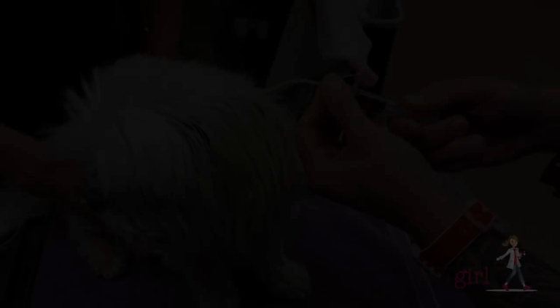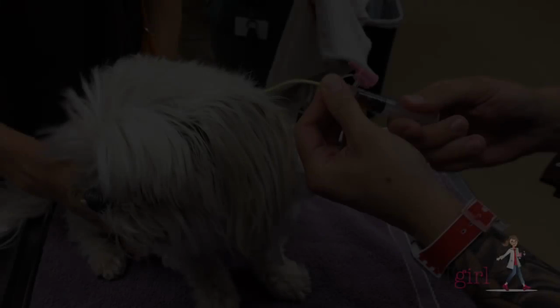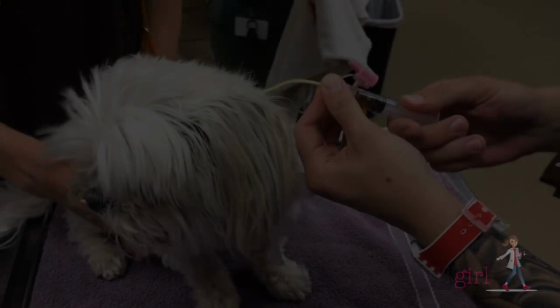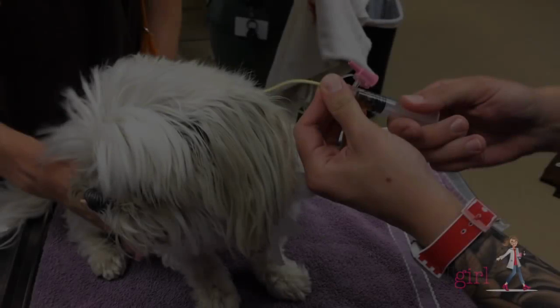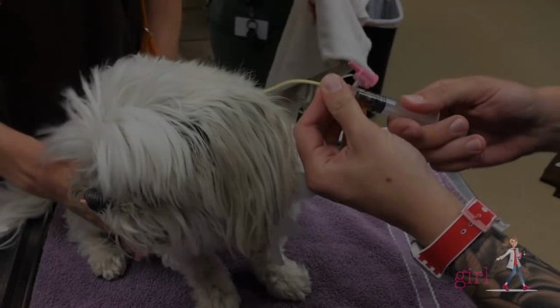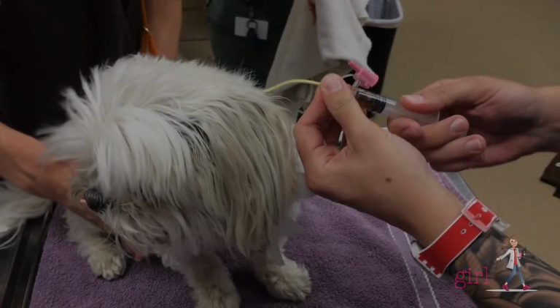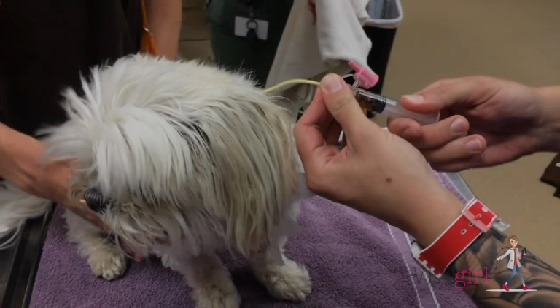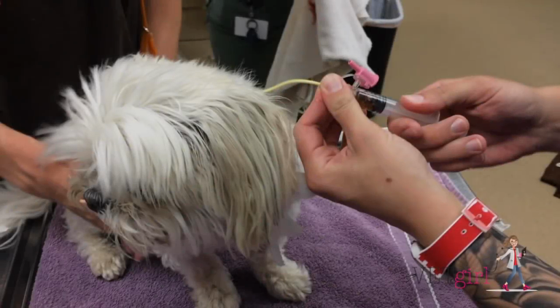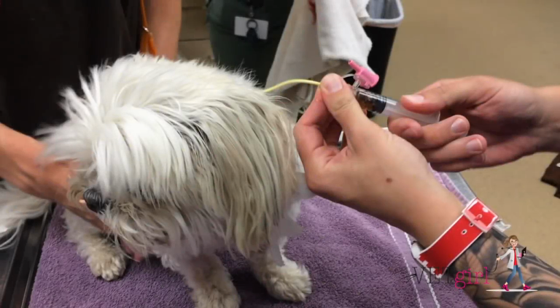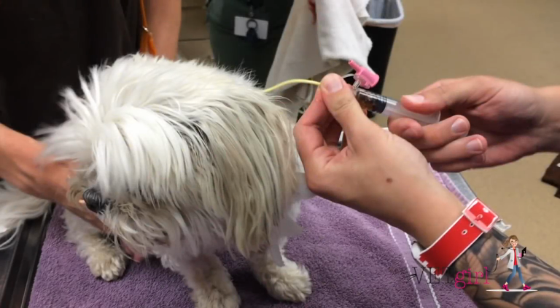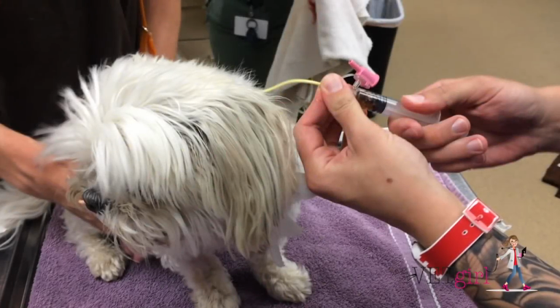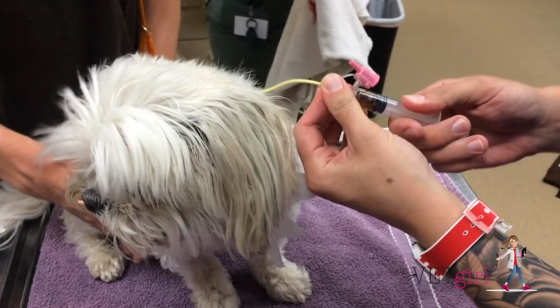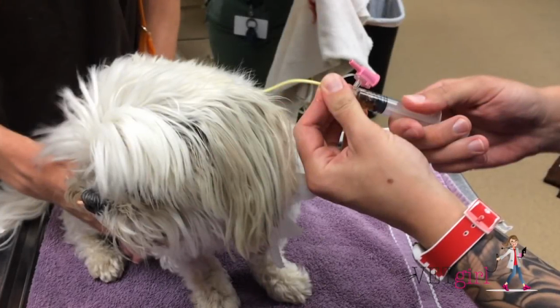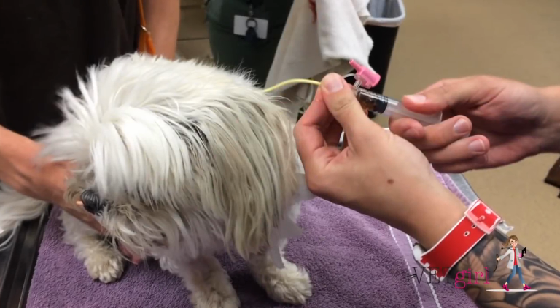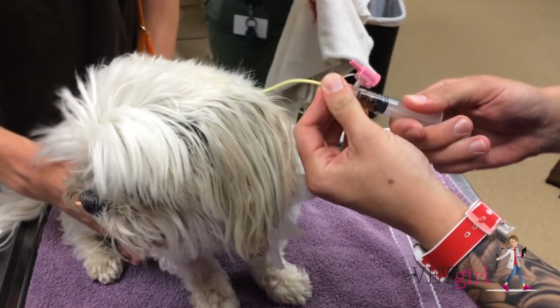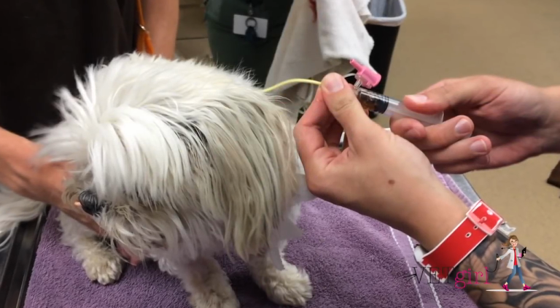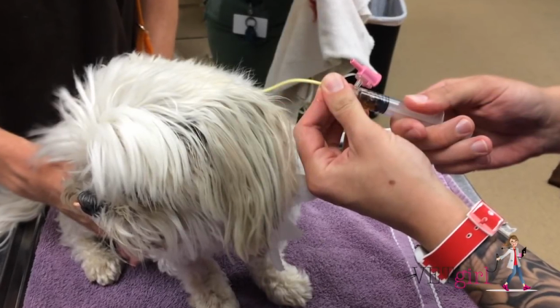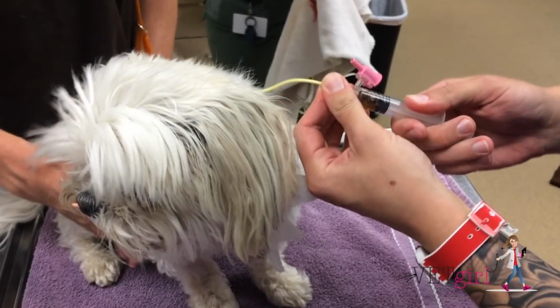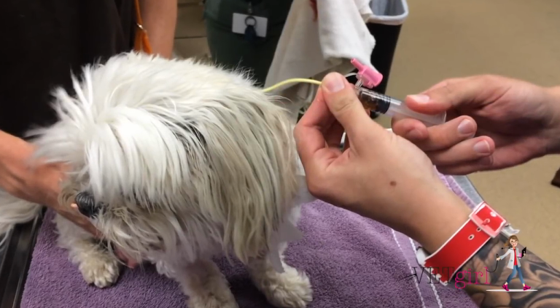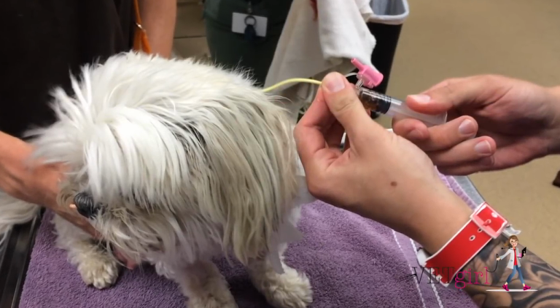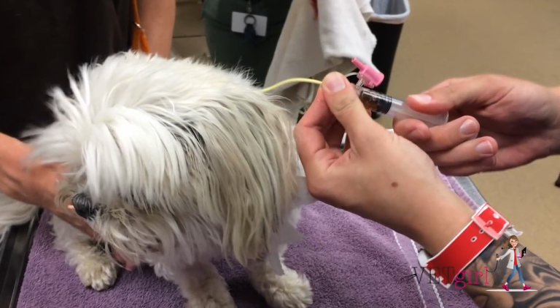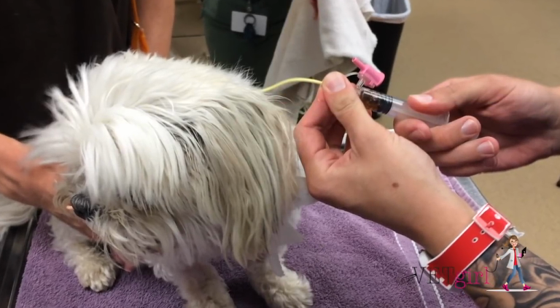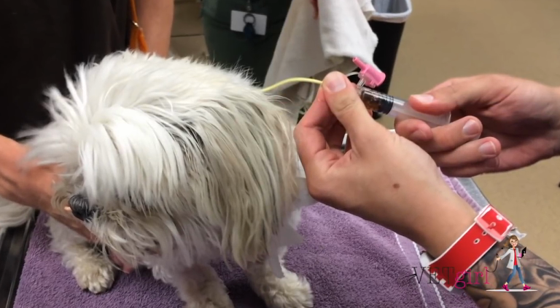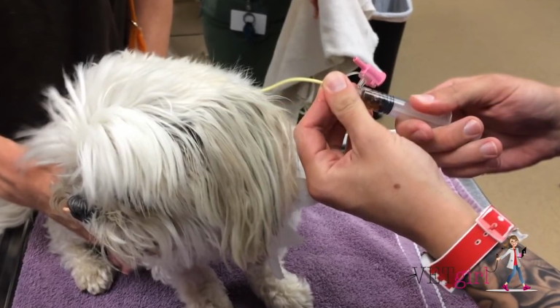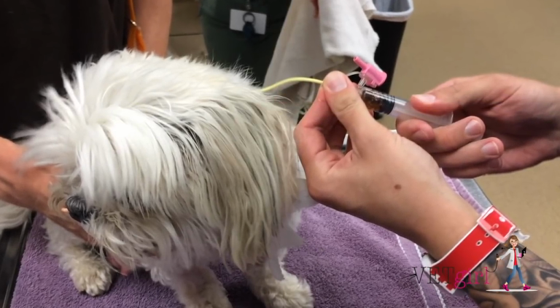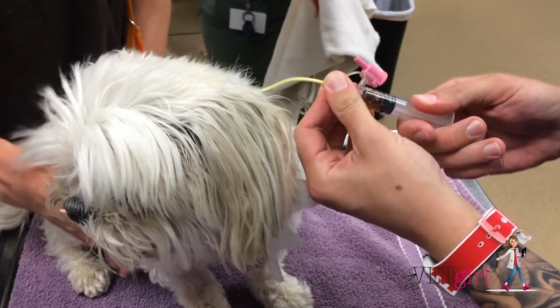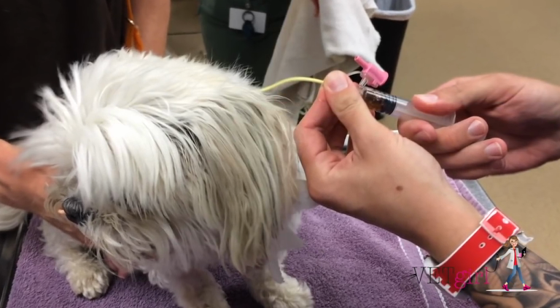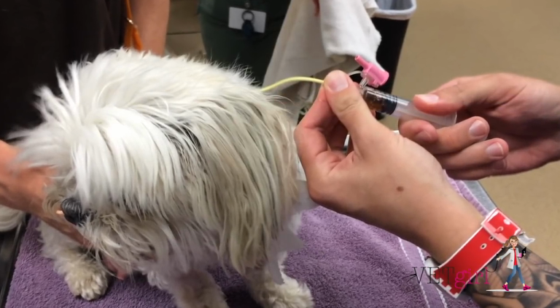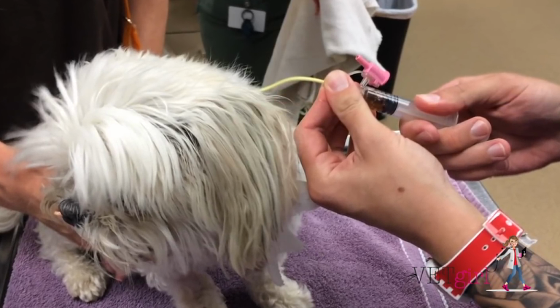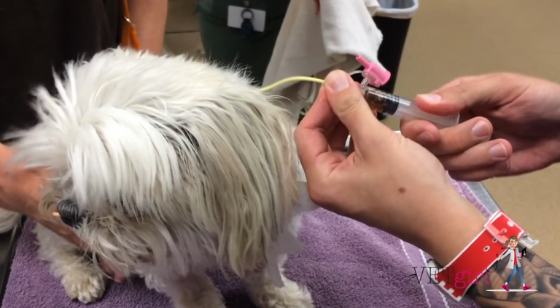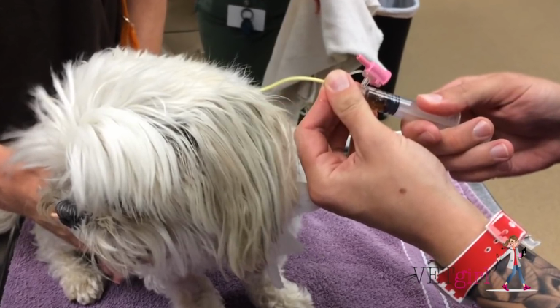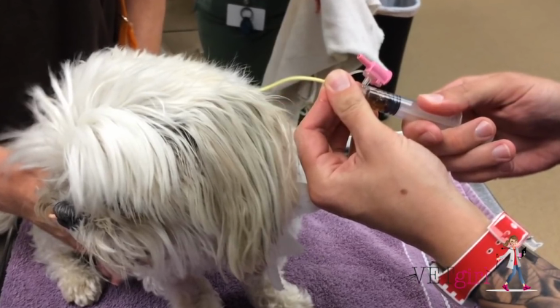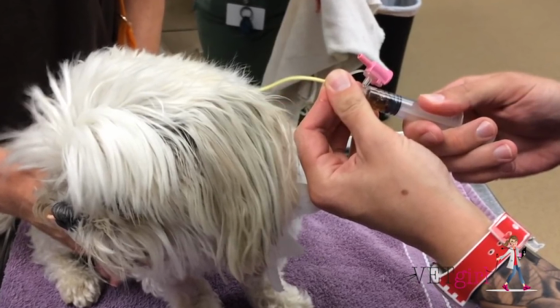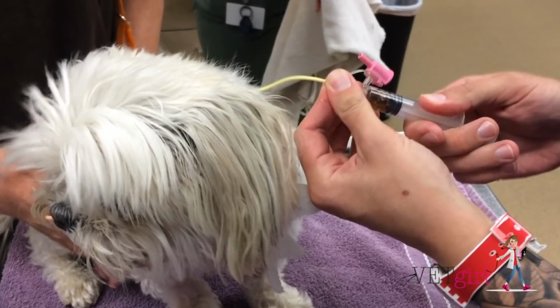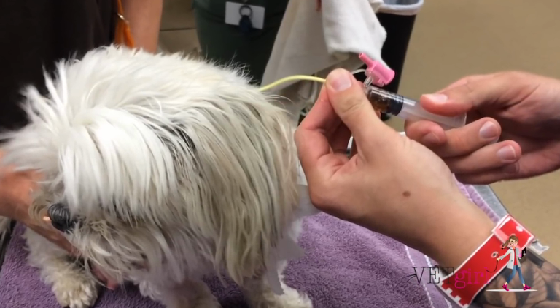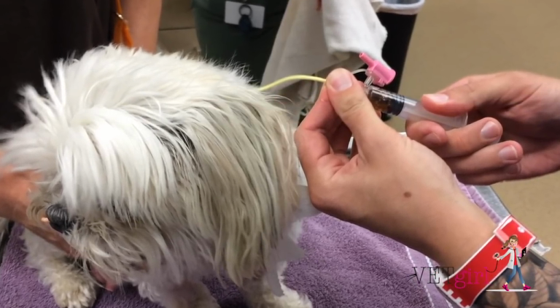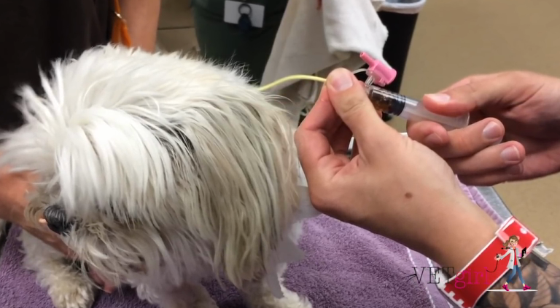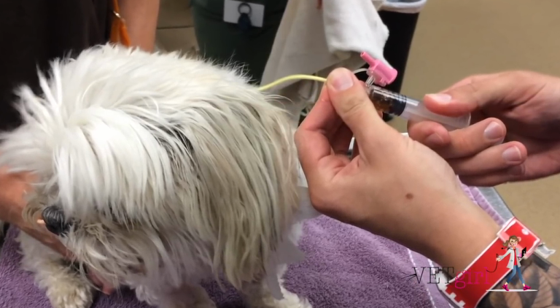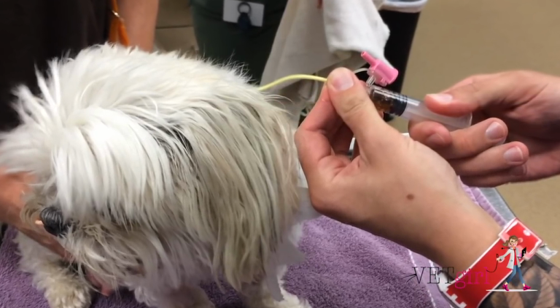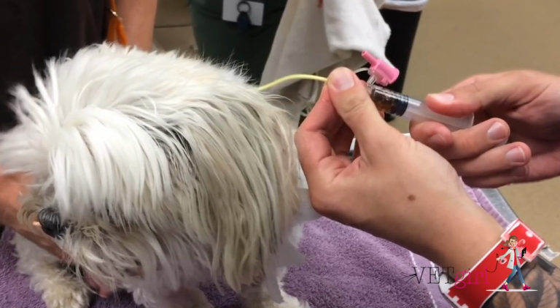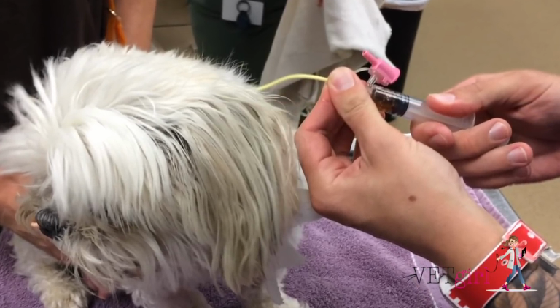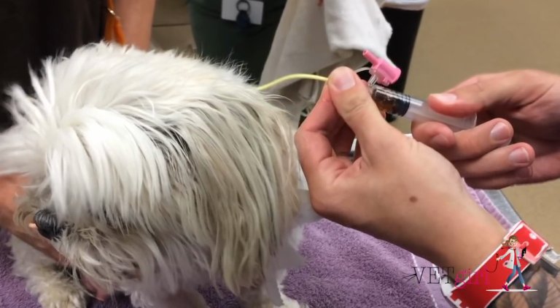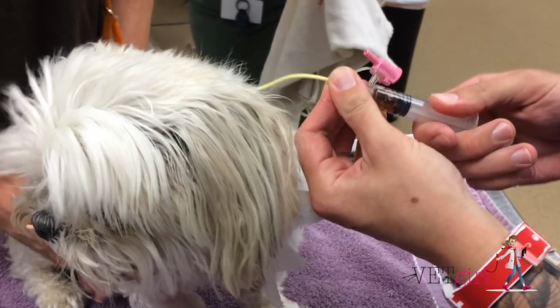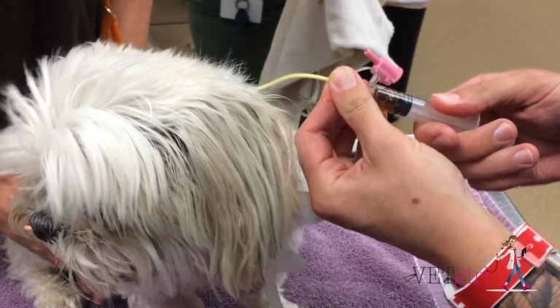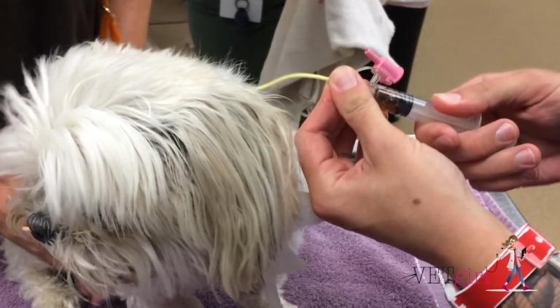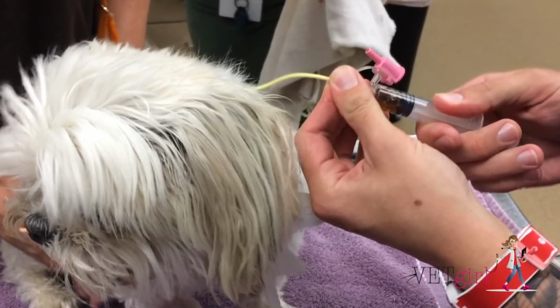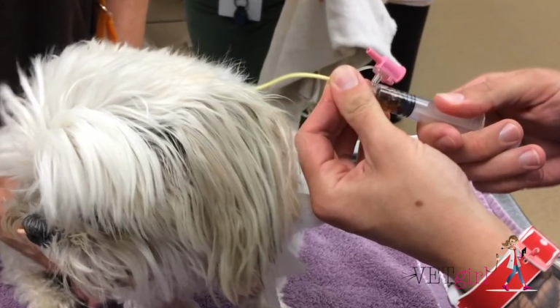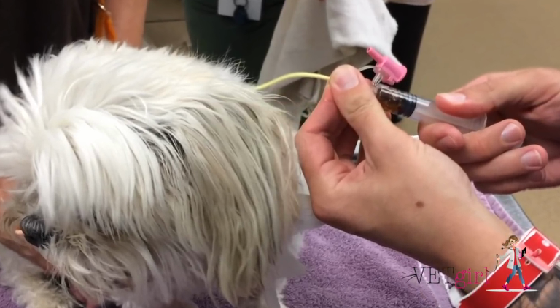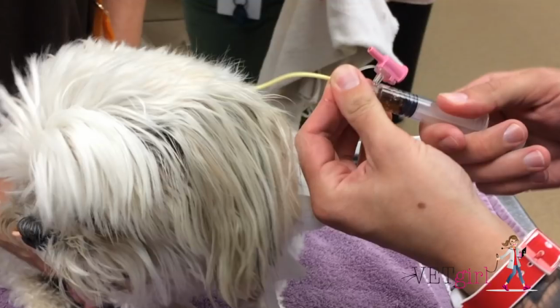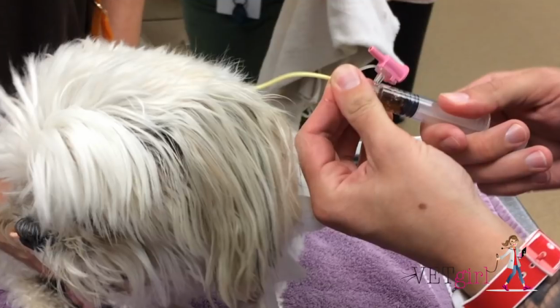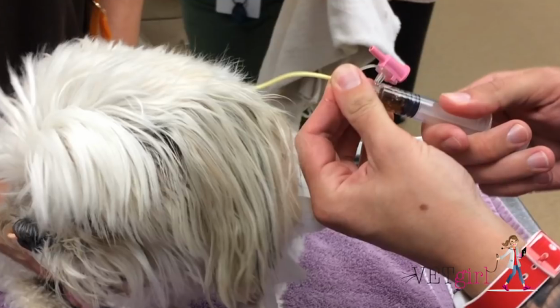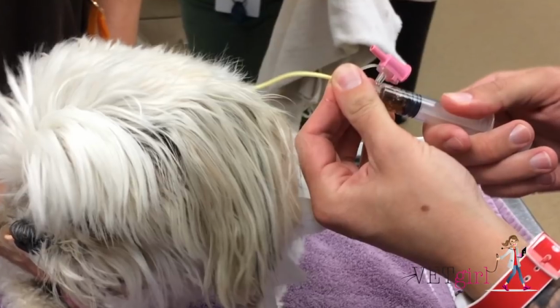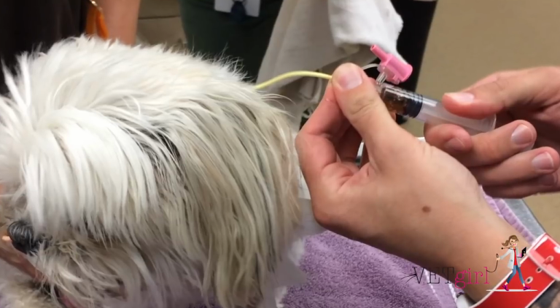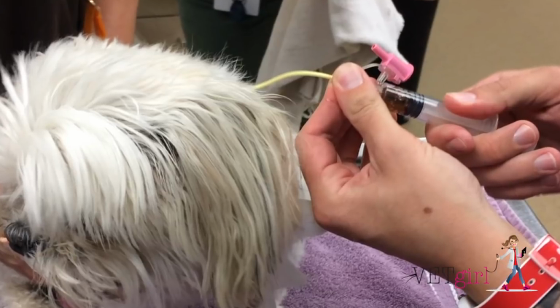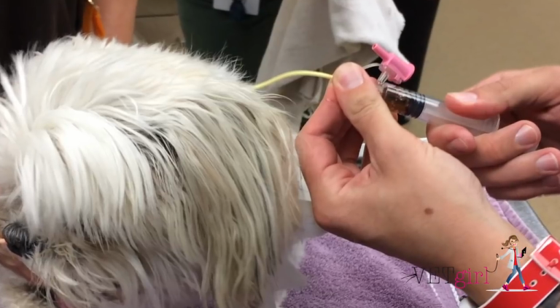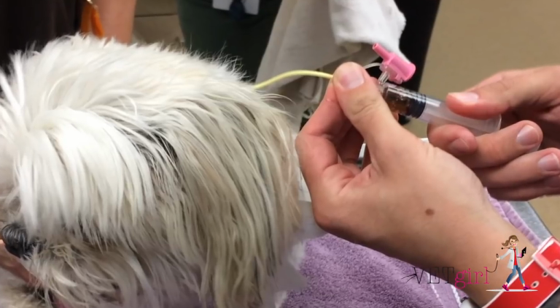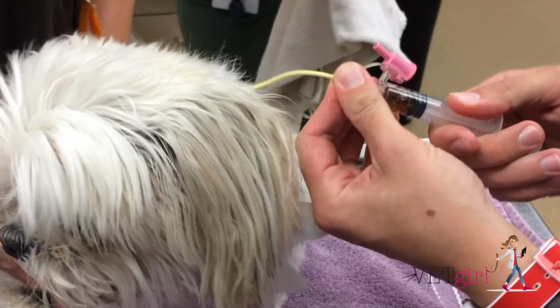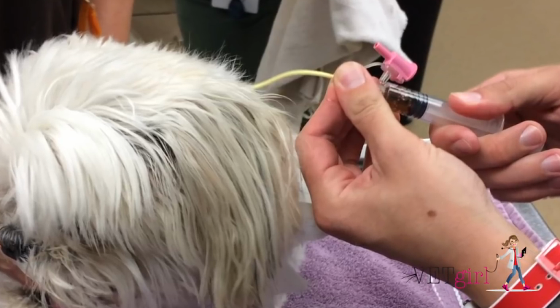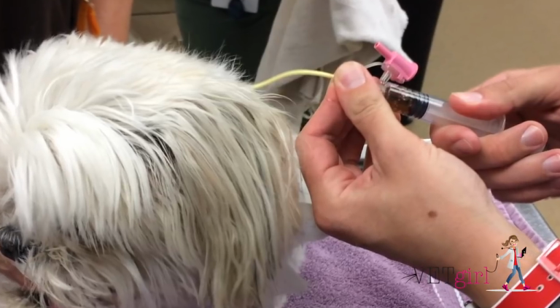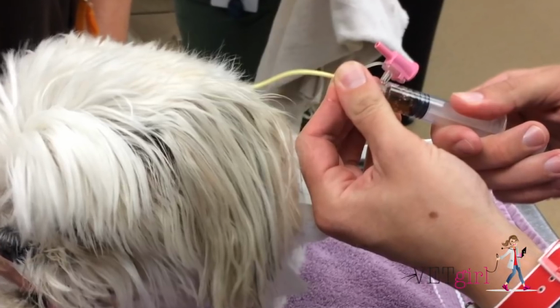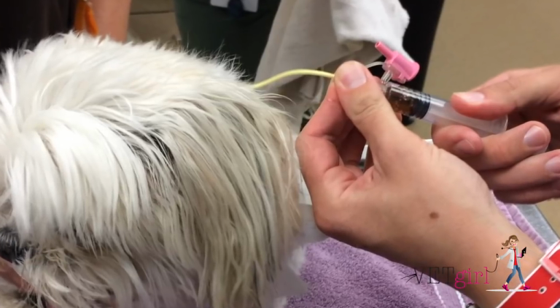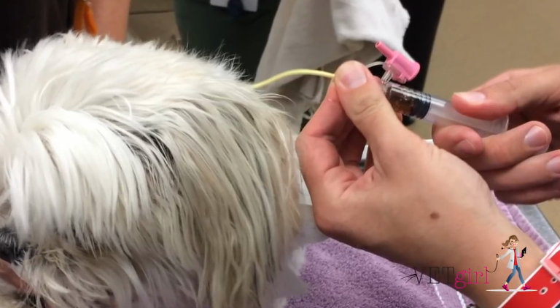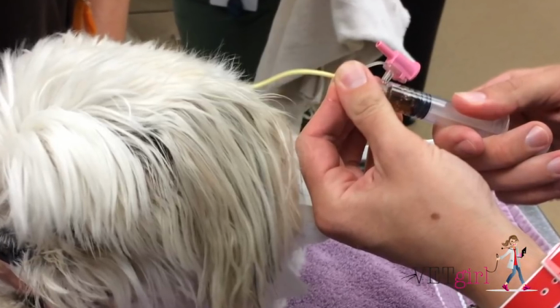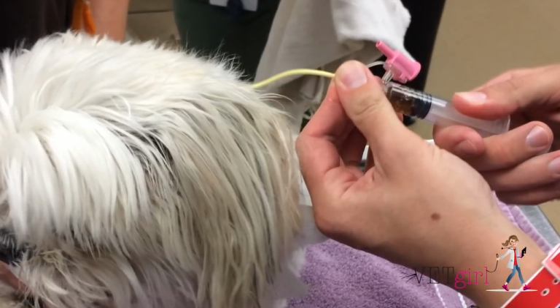In this video, we demonstrate how to unclog a nasogastric, or what we call NG, feeding tube in a dog.